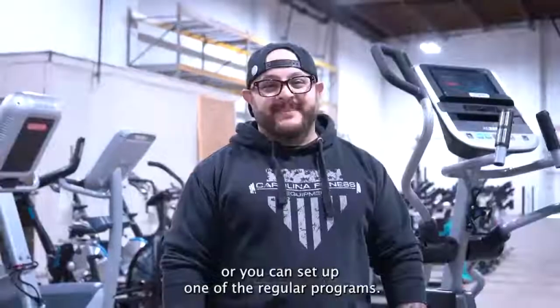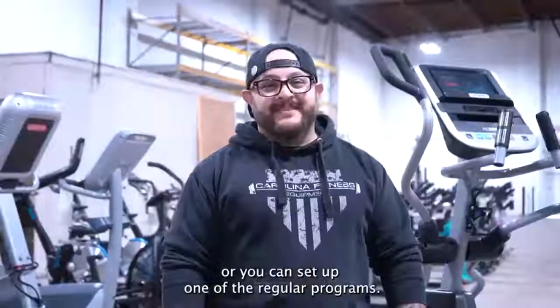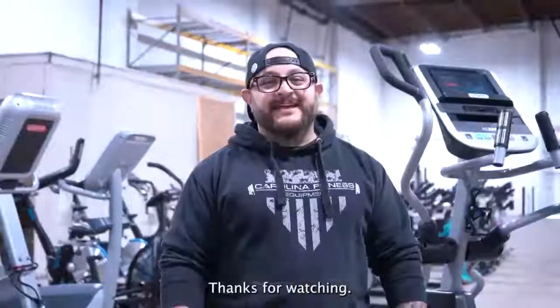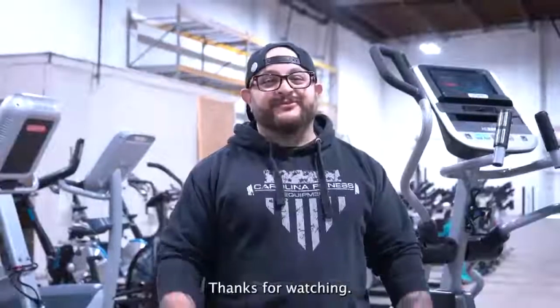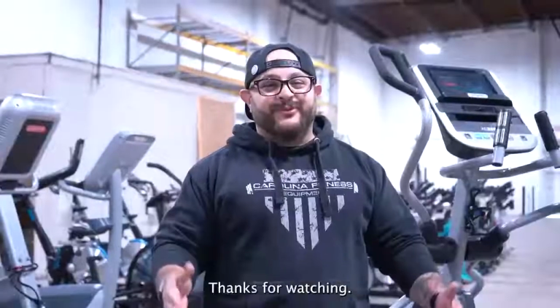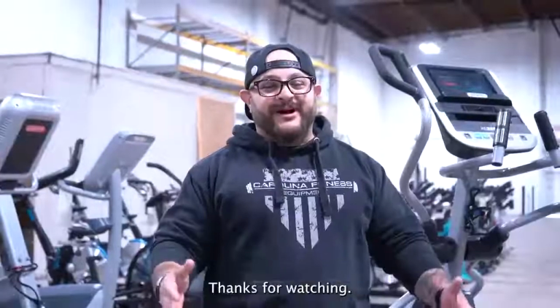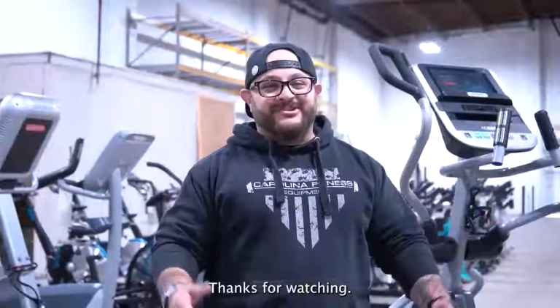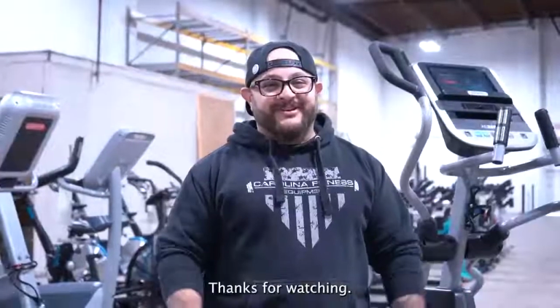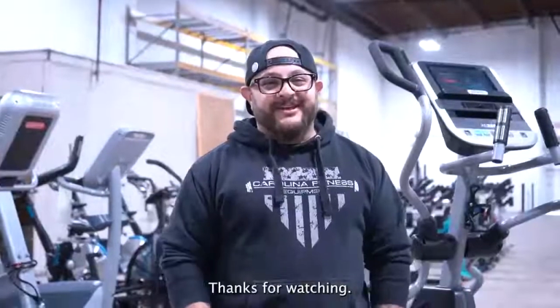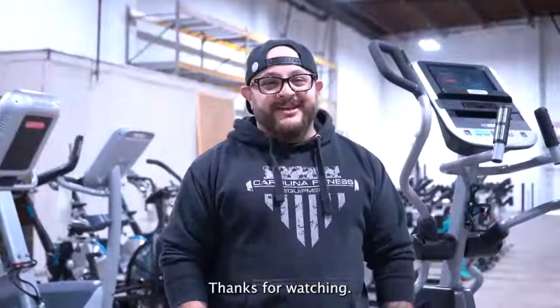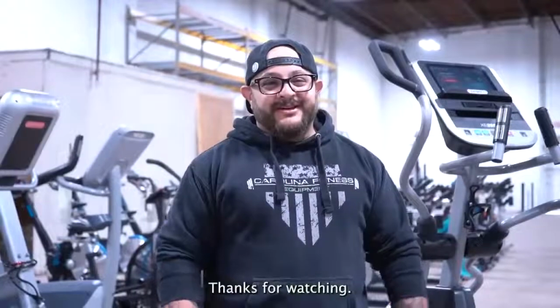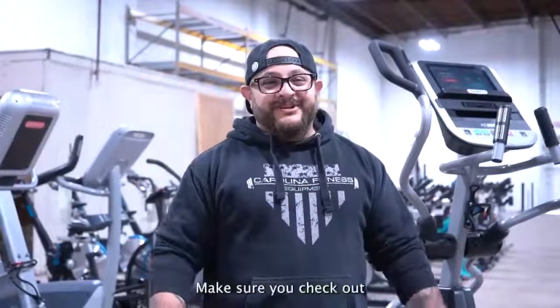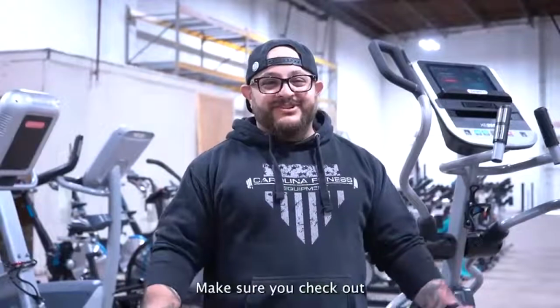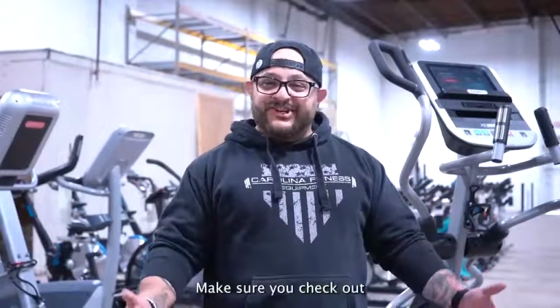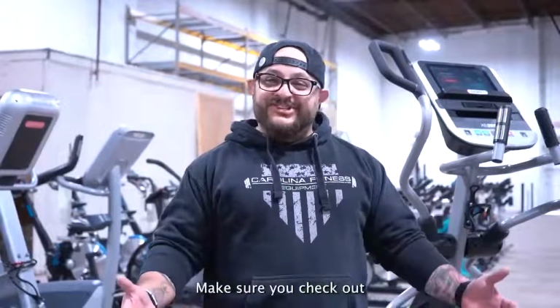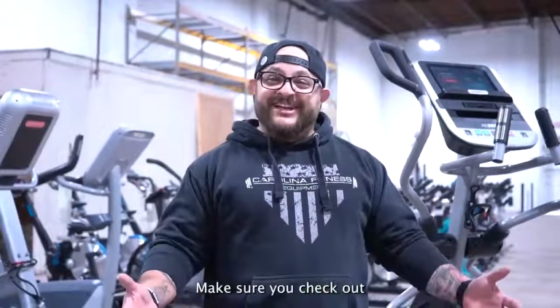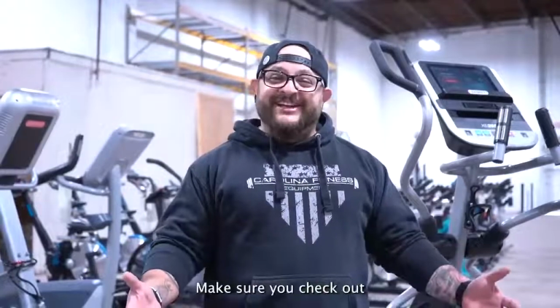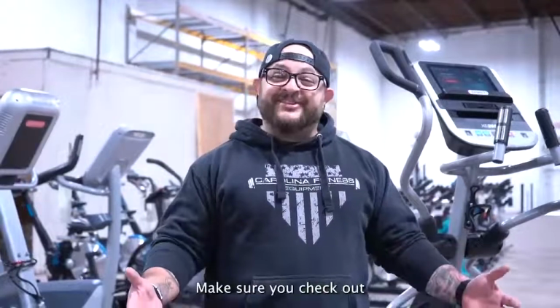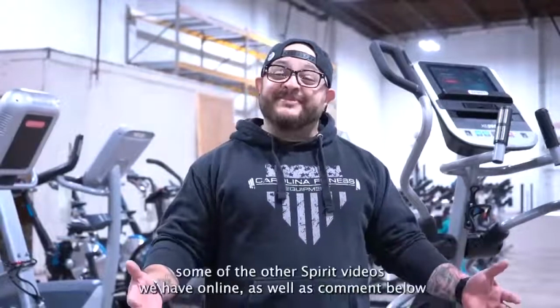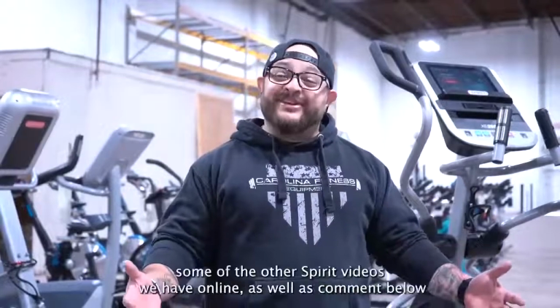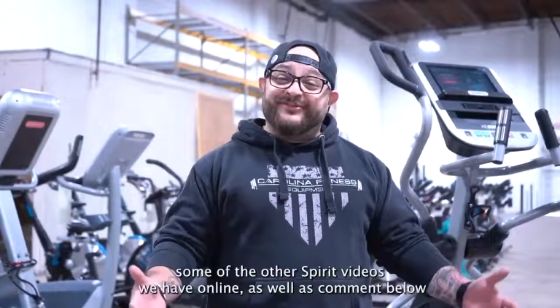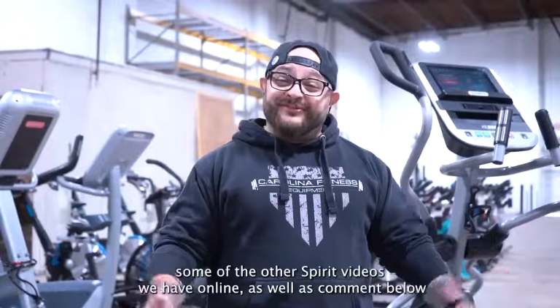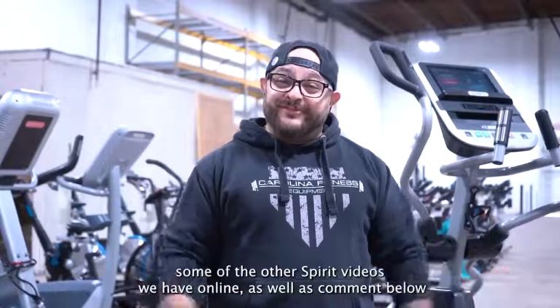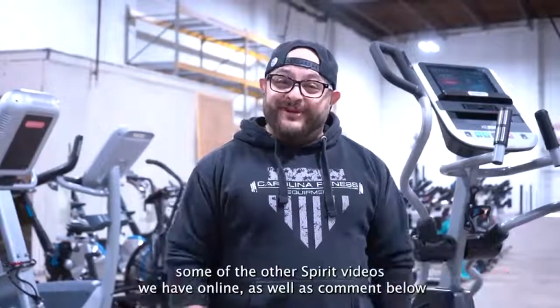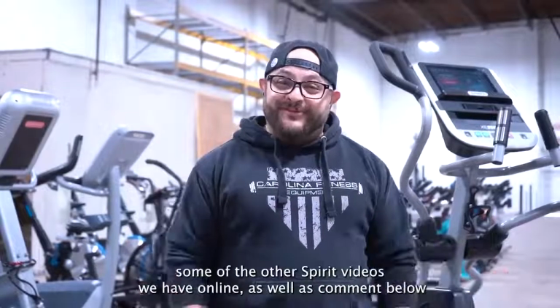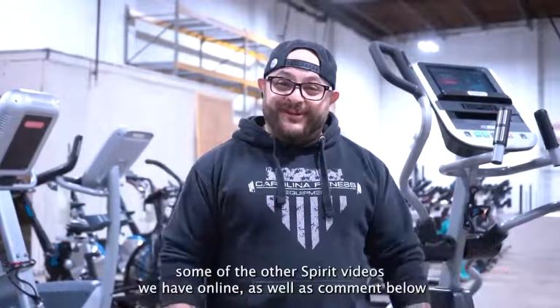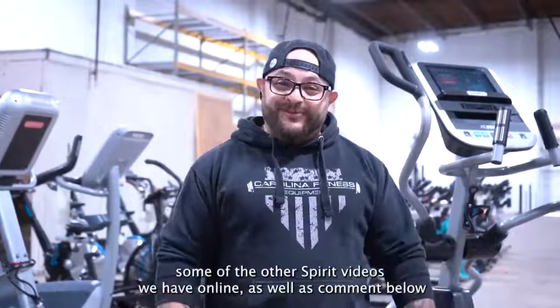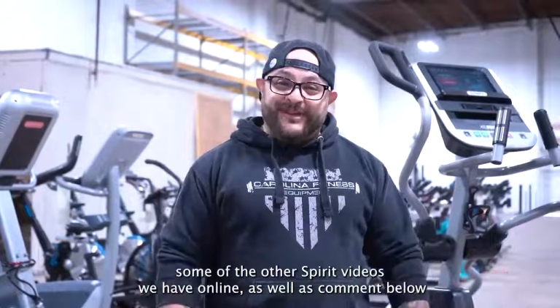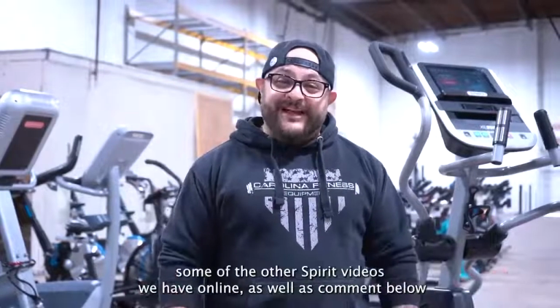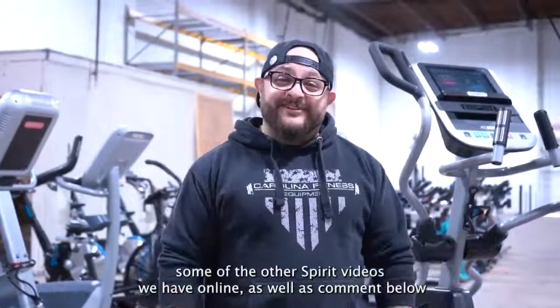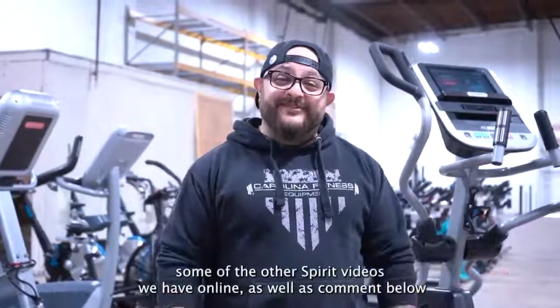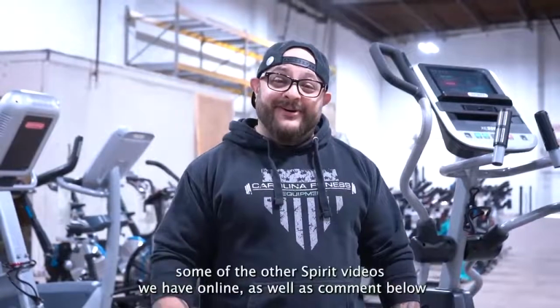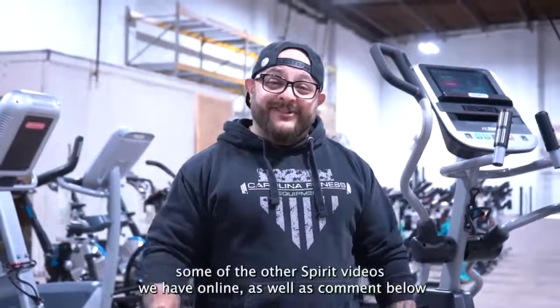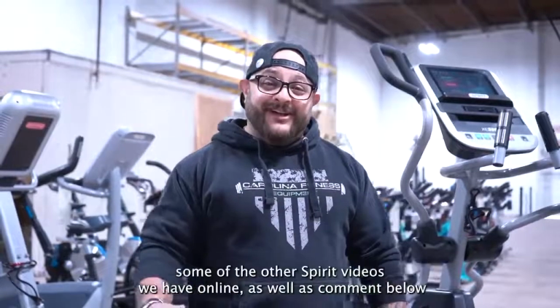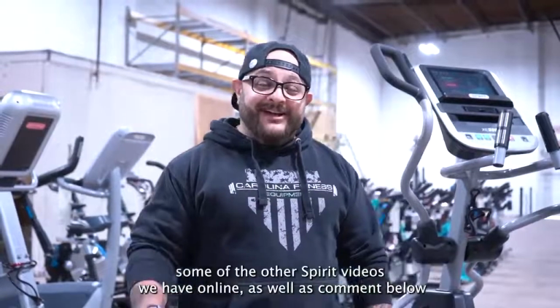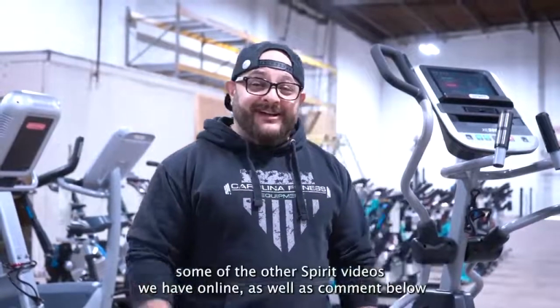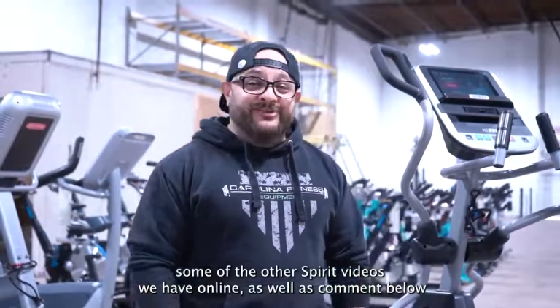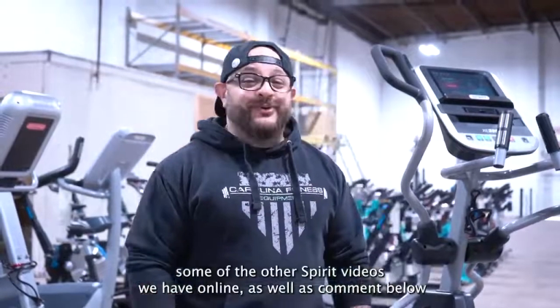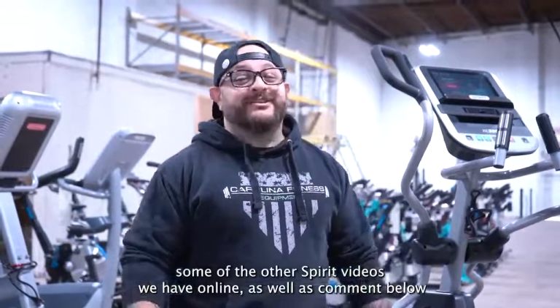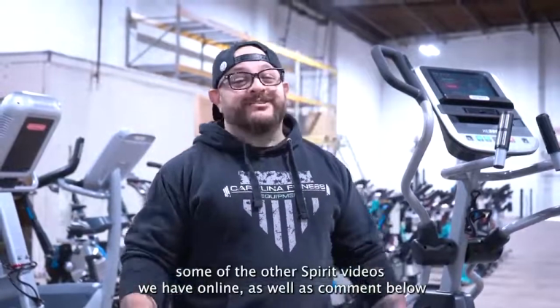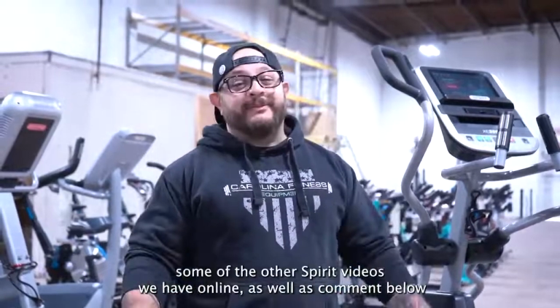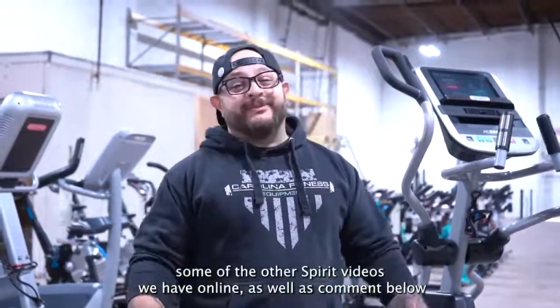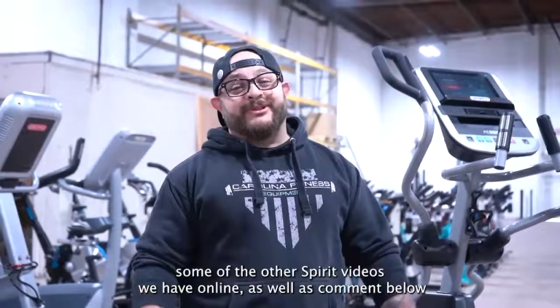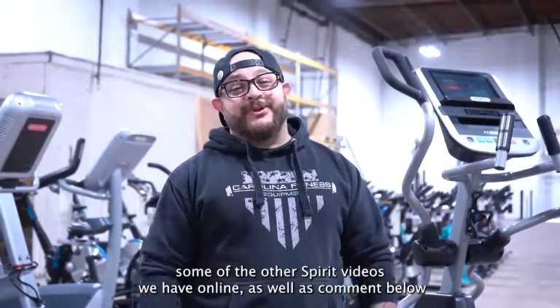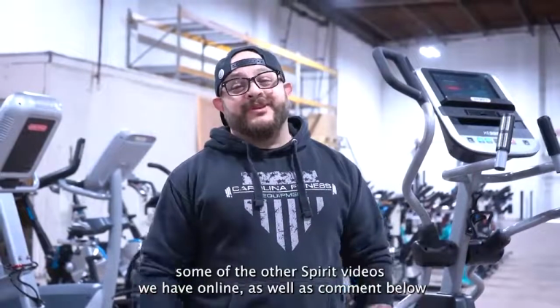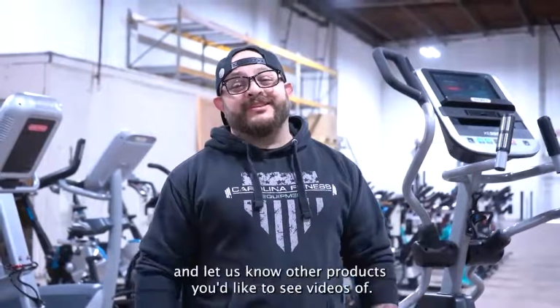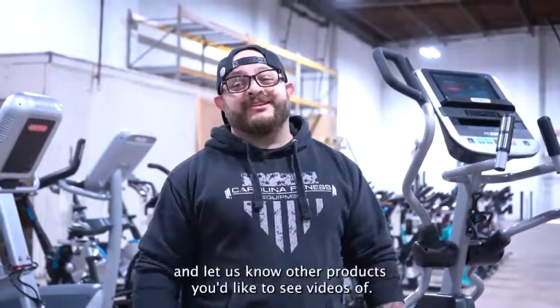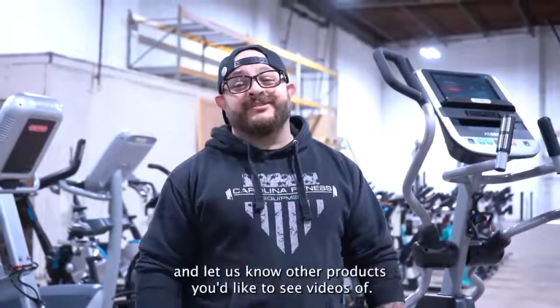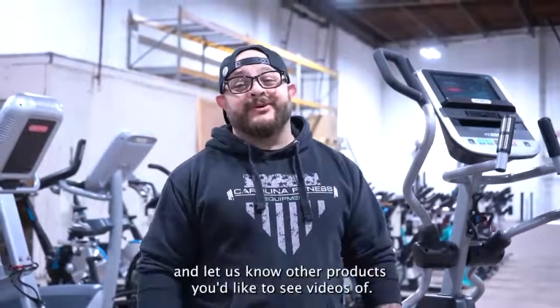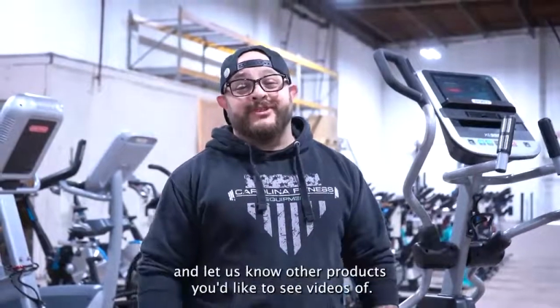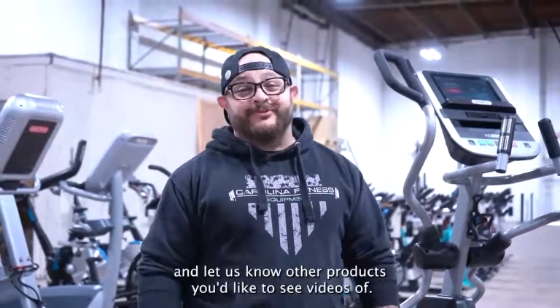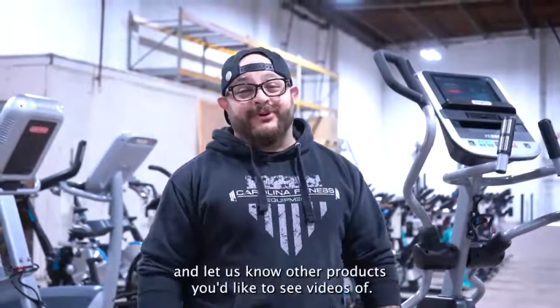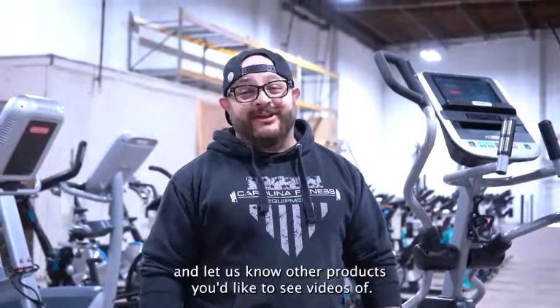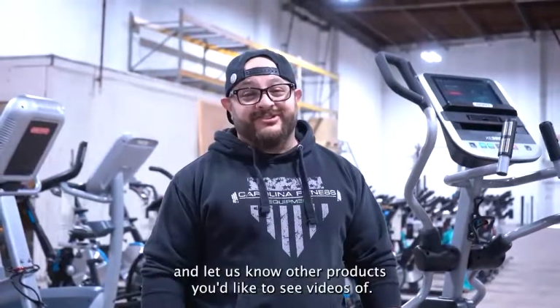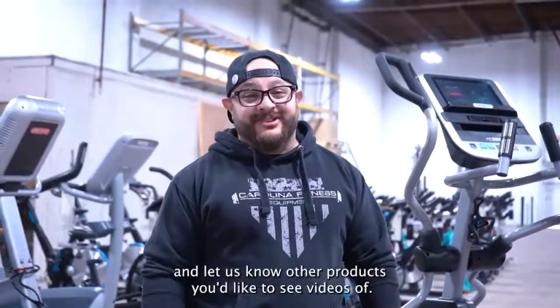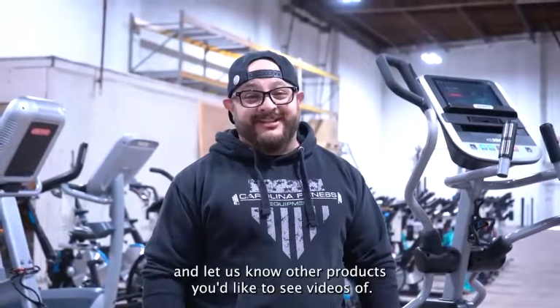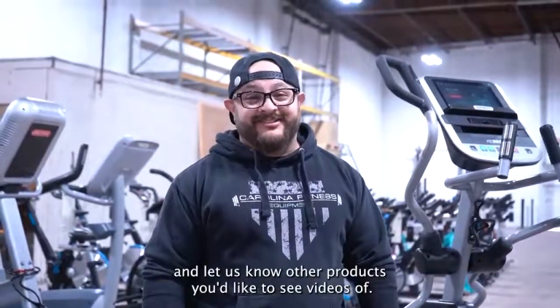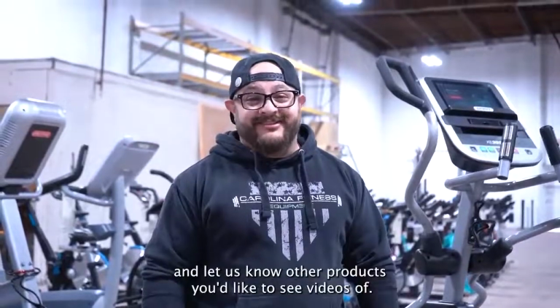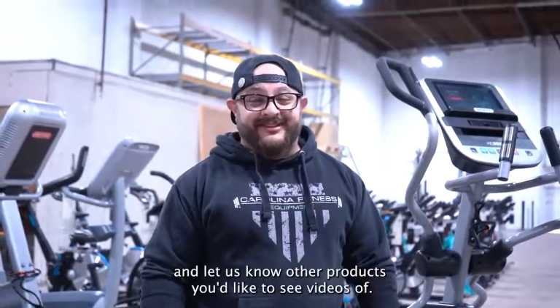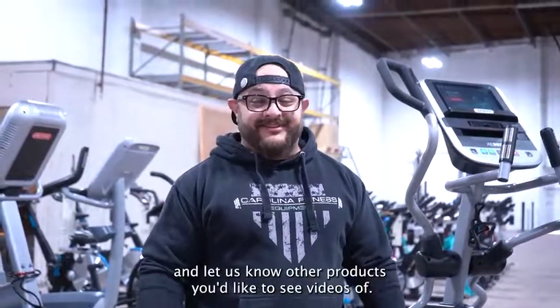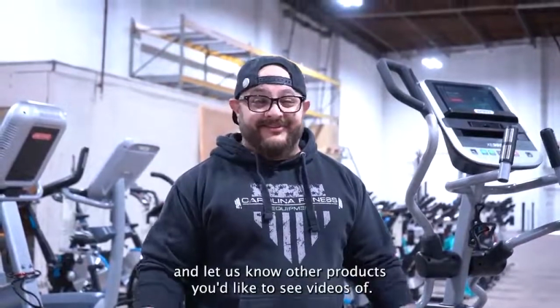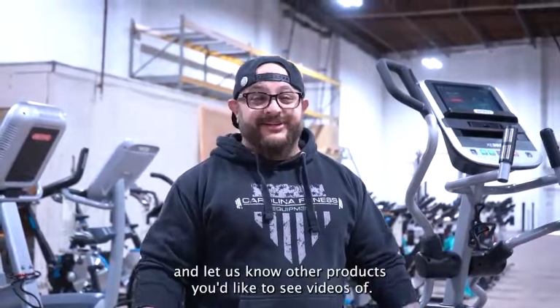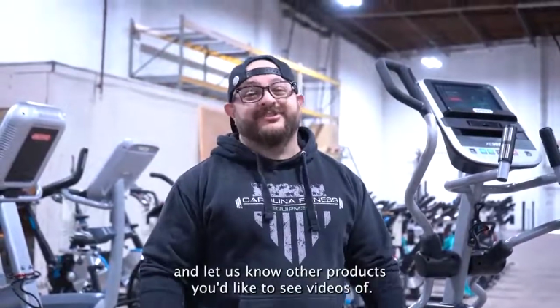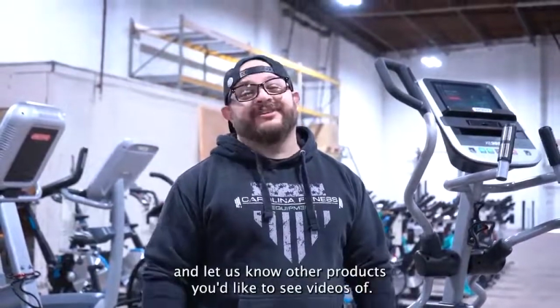Thanks for watching. Make sure you check out some of the other Spirit videos we have online, as well as comment below and let us know what other products you'd like to see videos of.